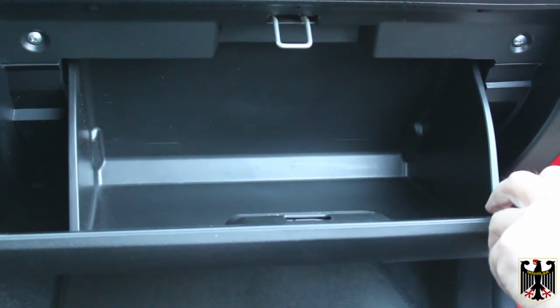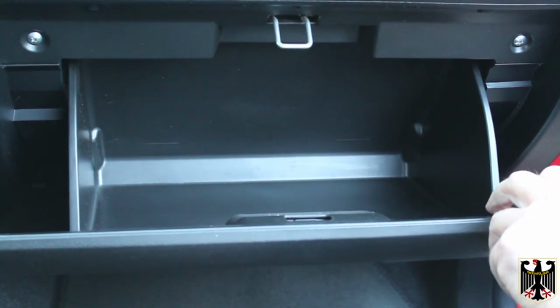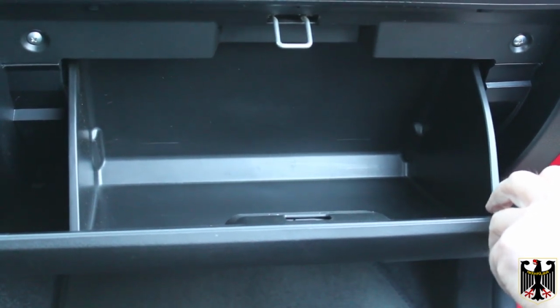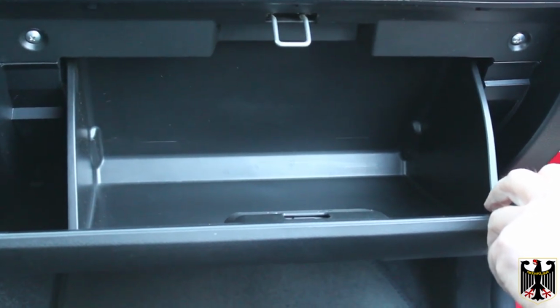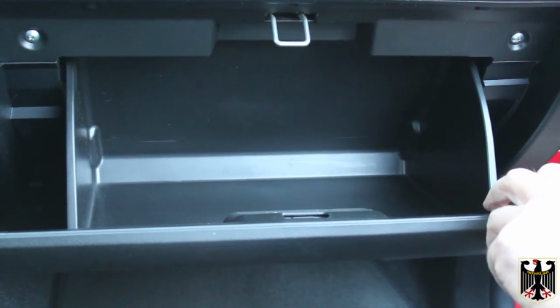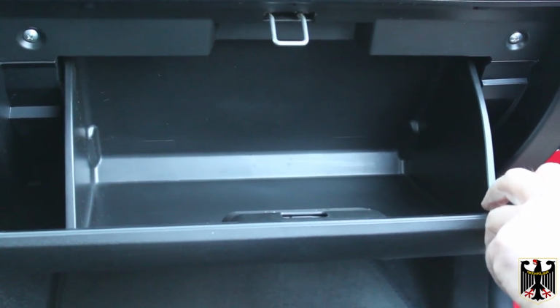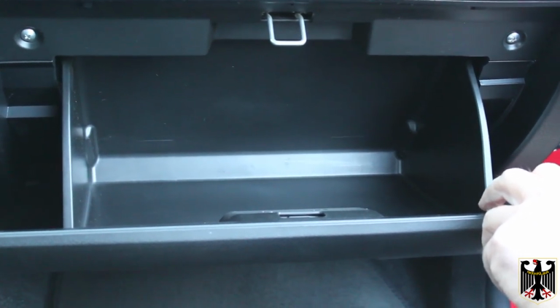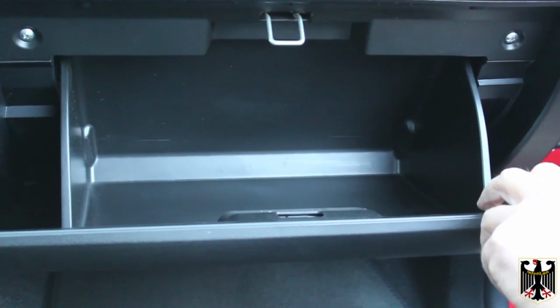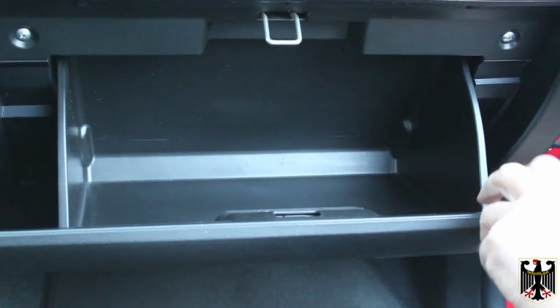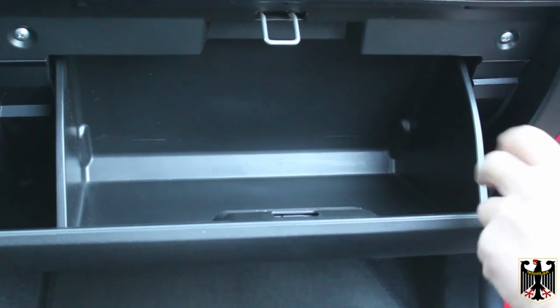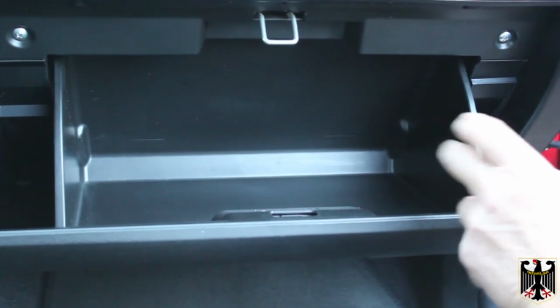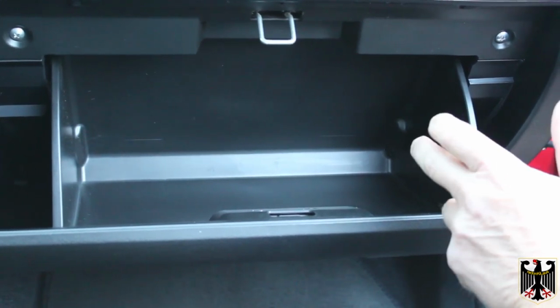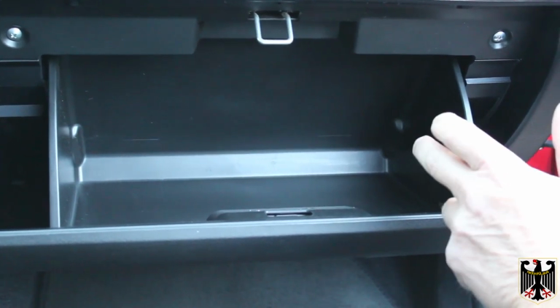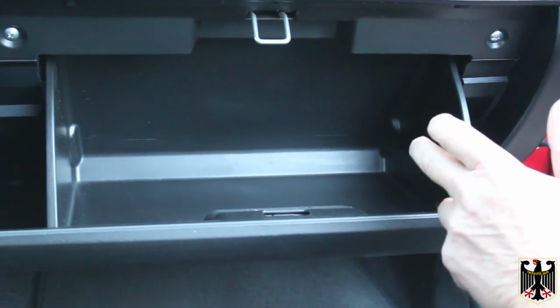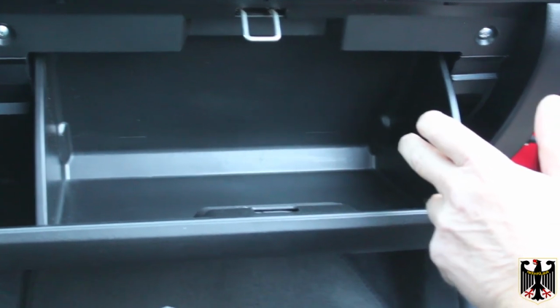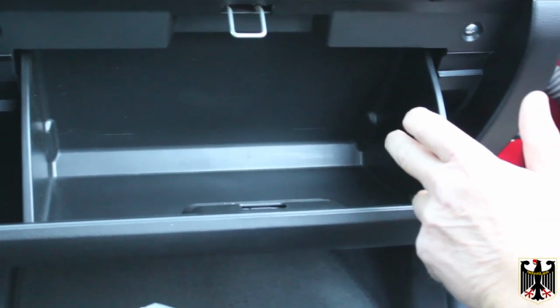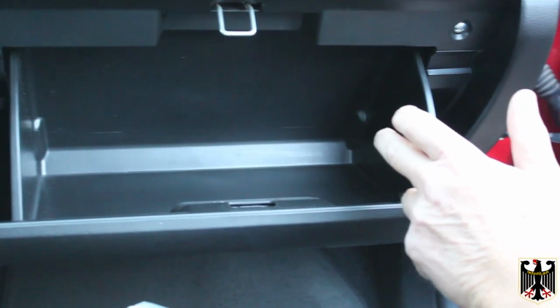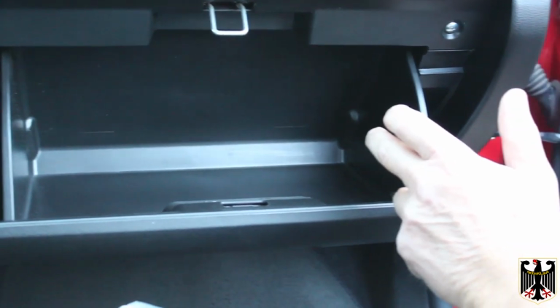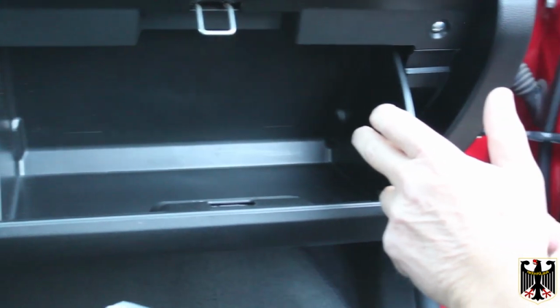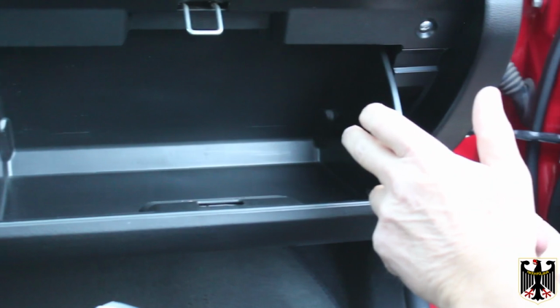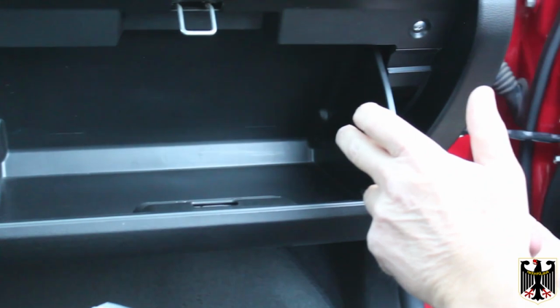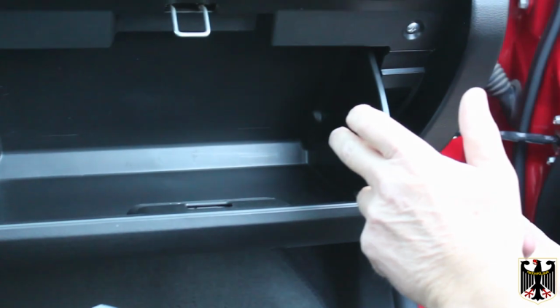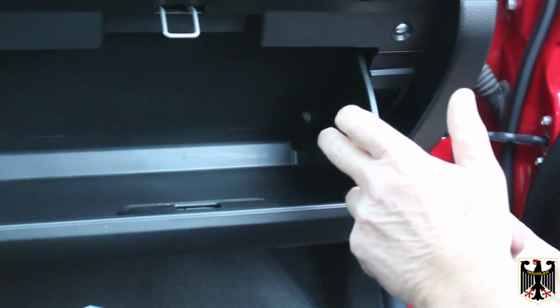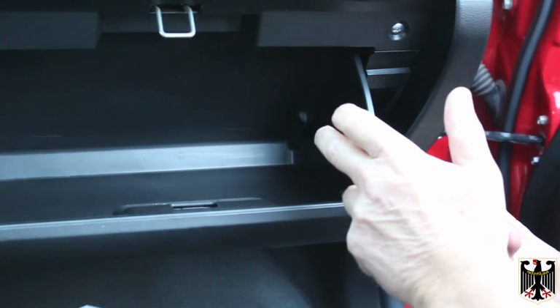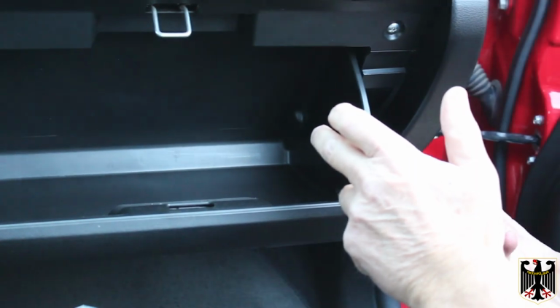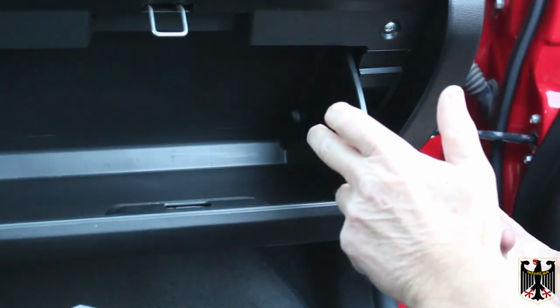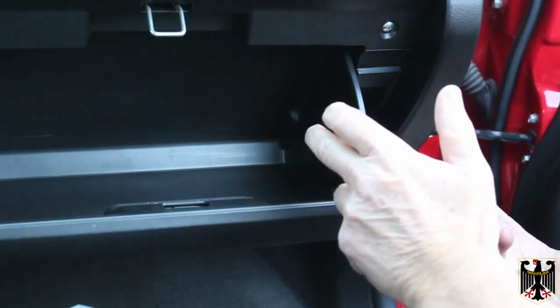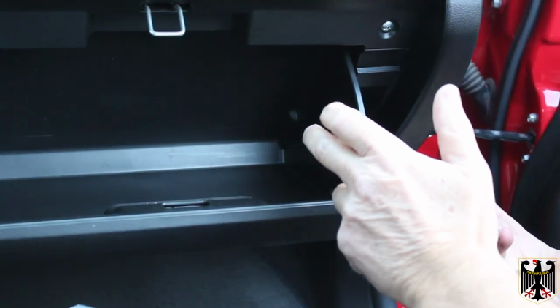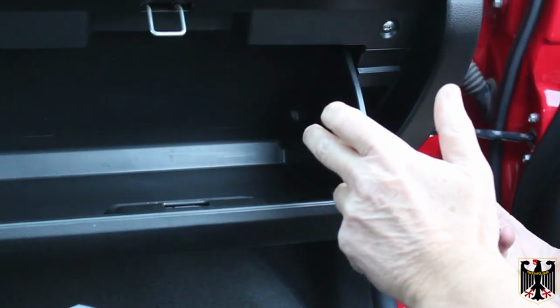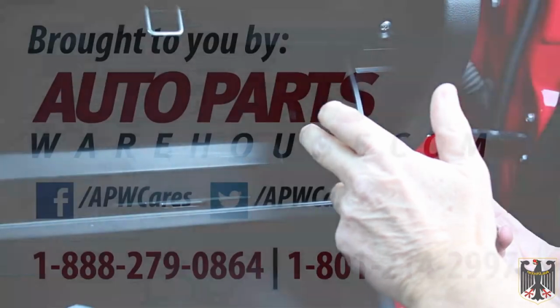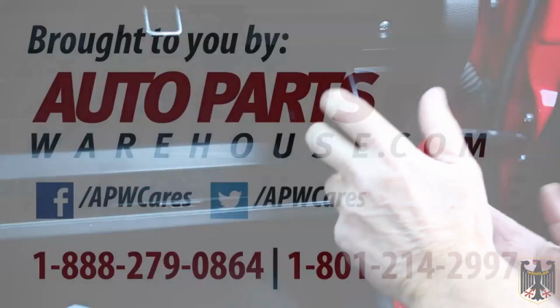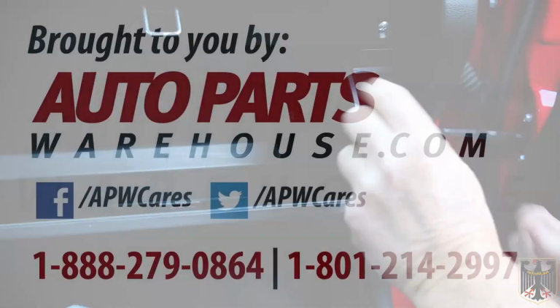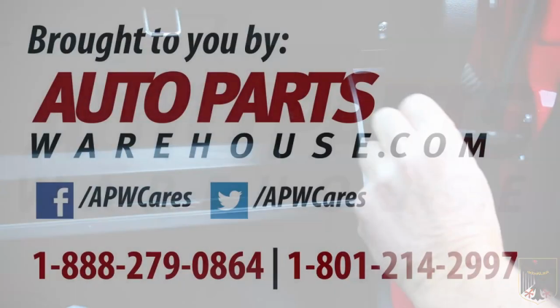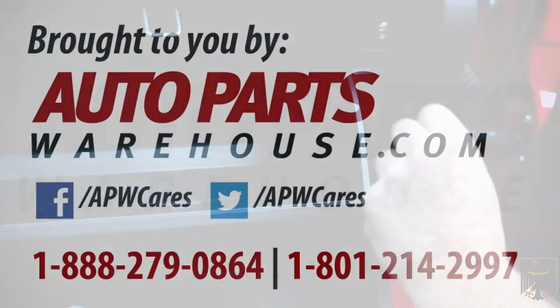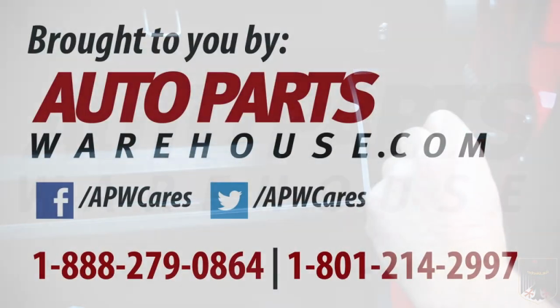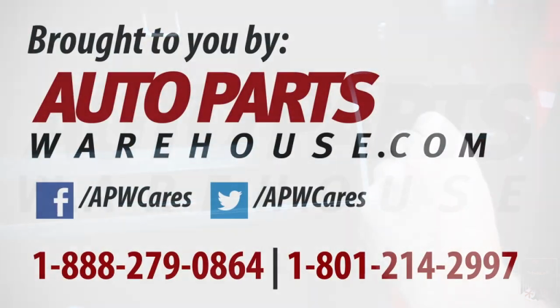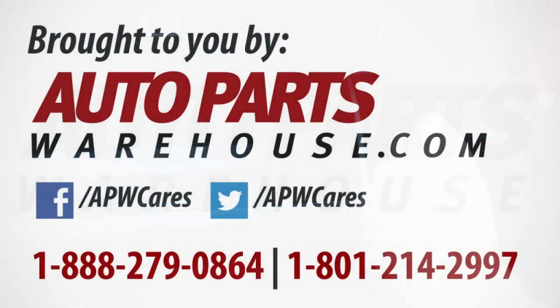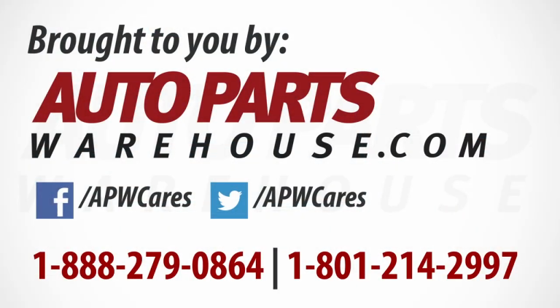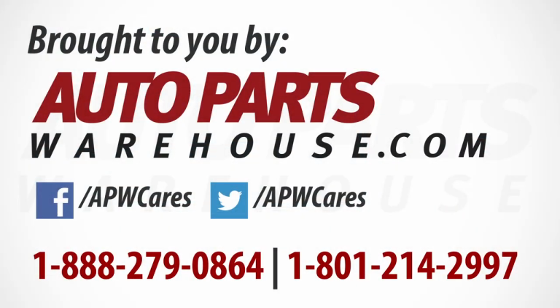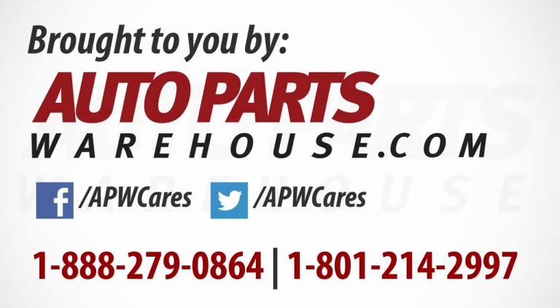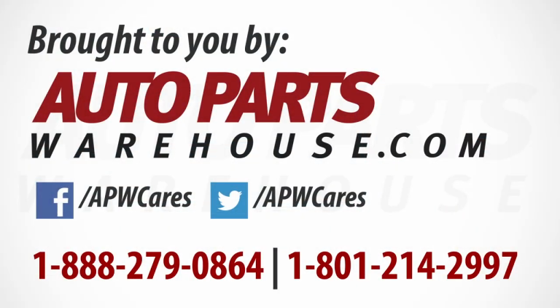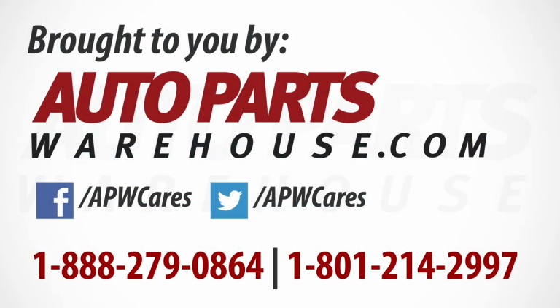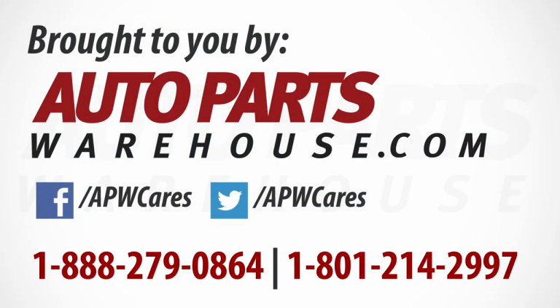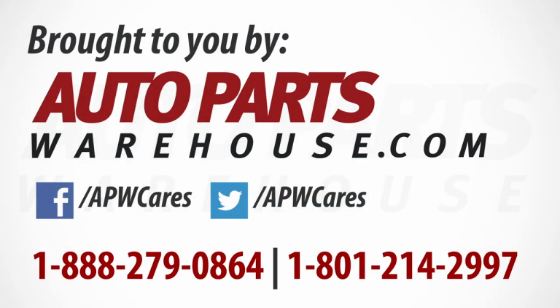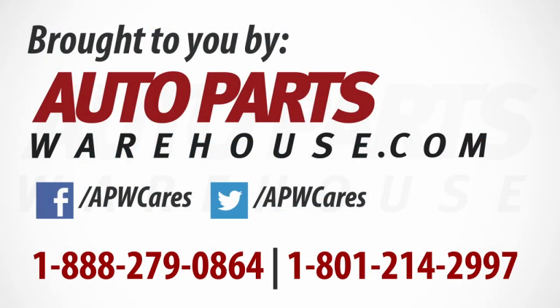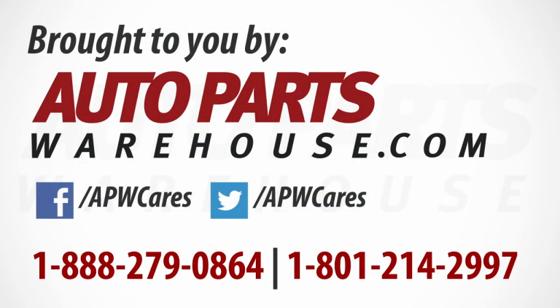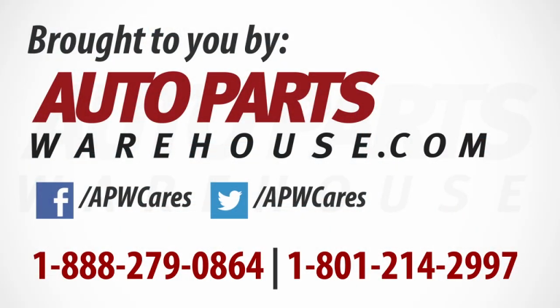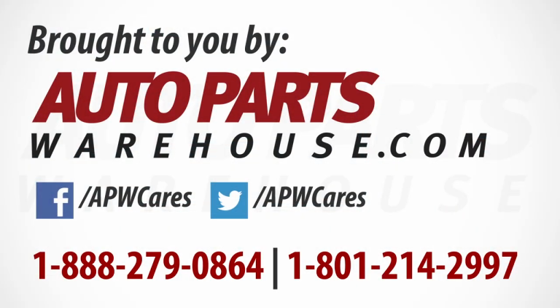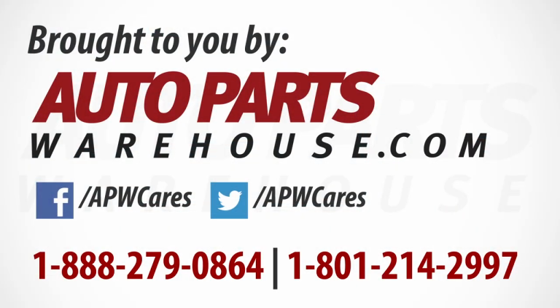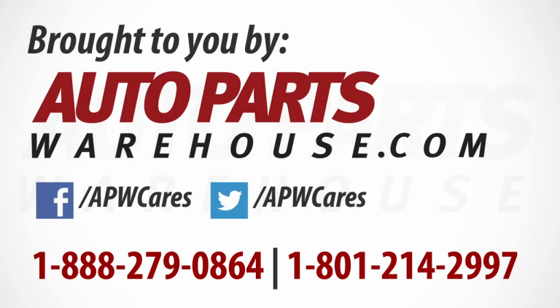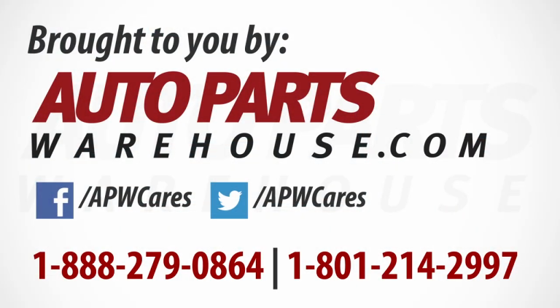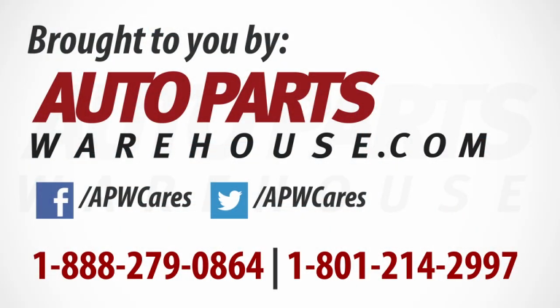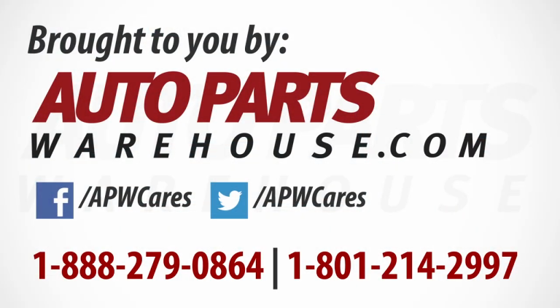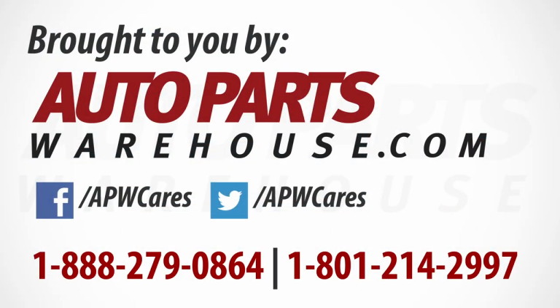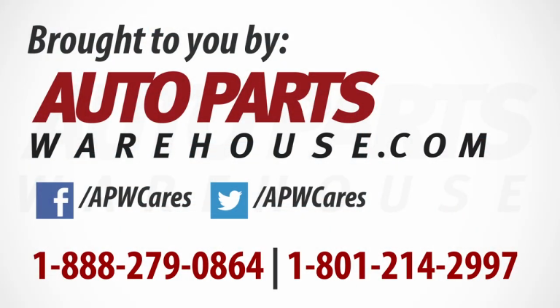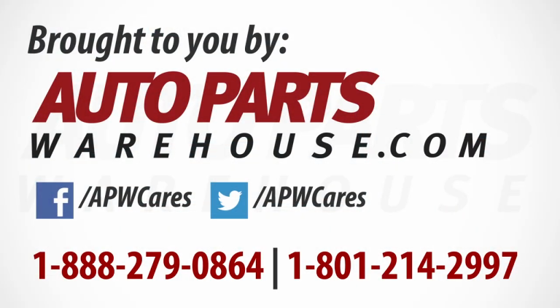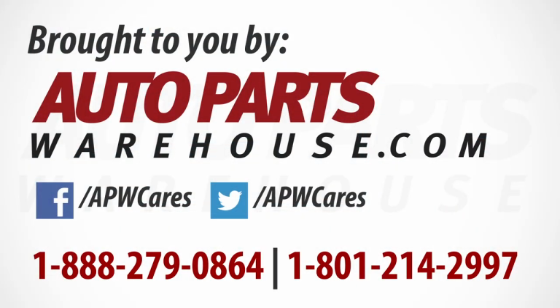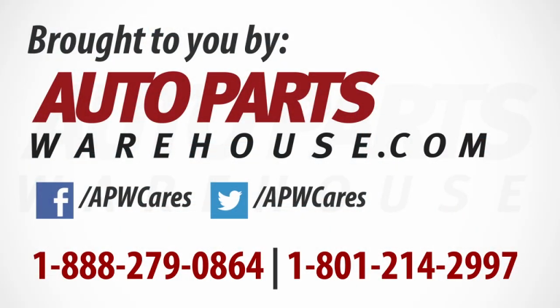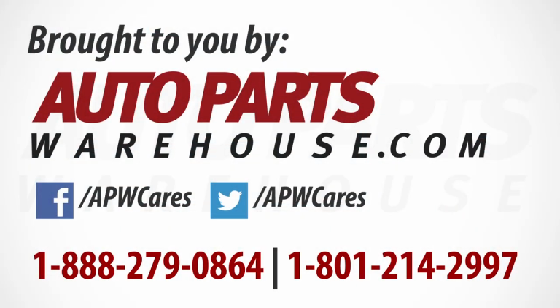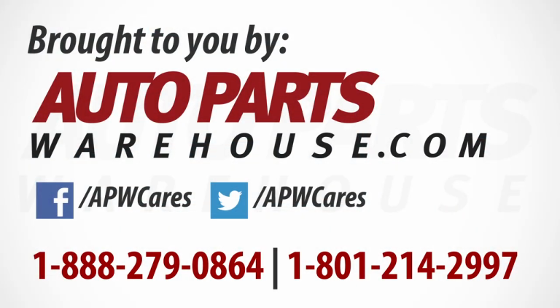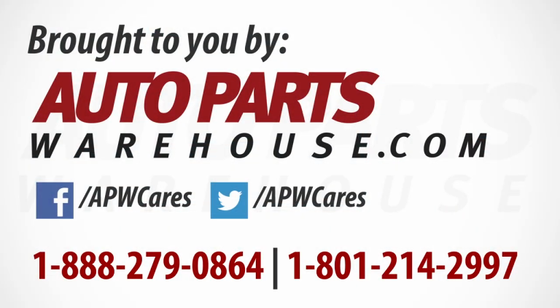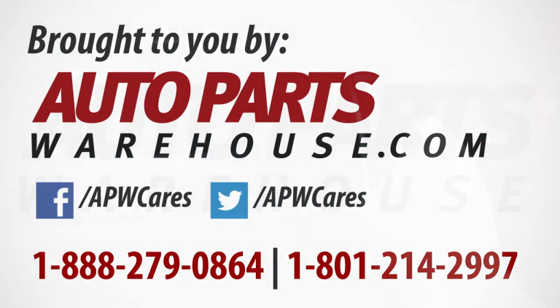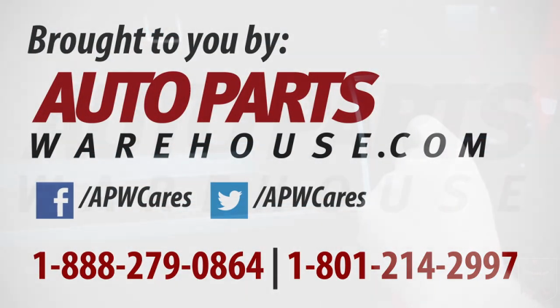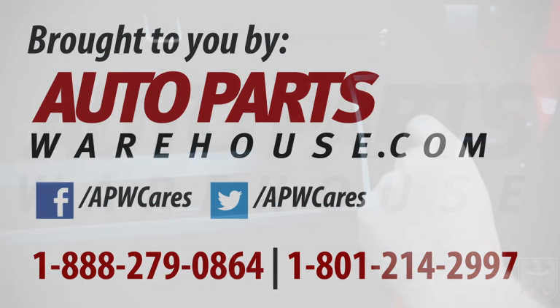That's all there is to it — you're done. Thanks for watching, and again thanks to Auto Parts Warehouse. Tschüss!